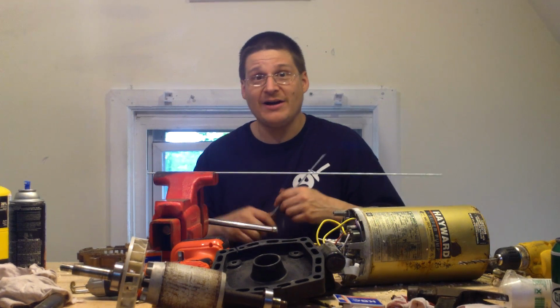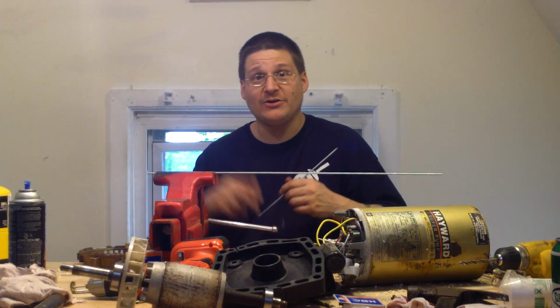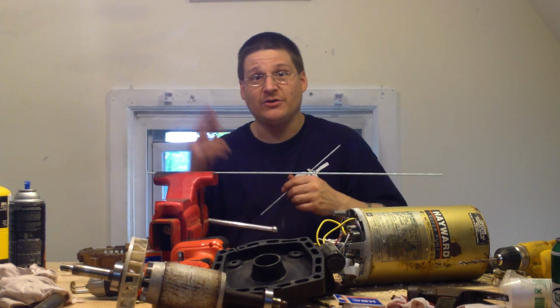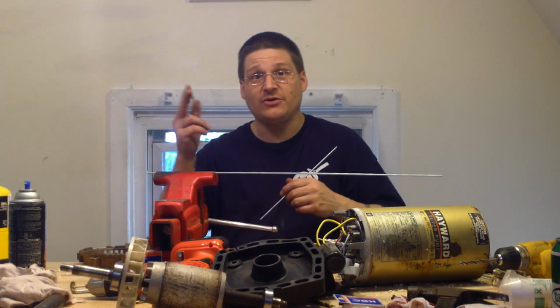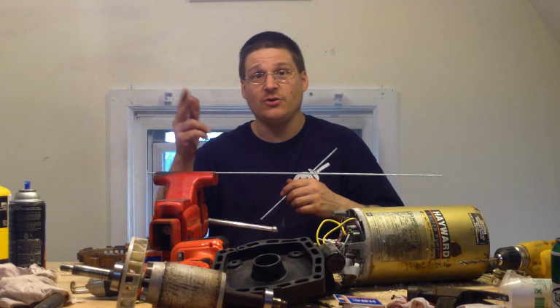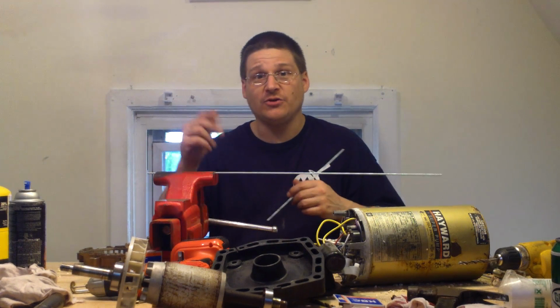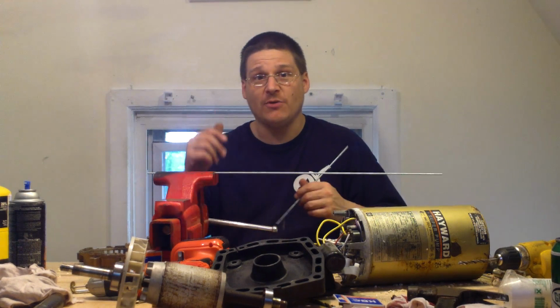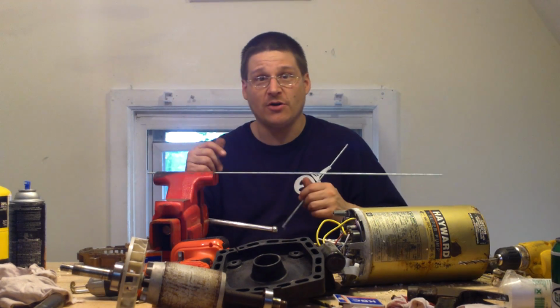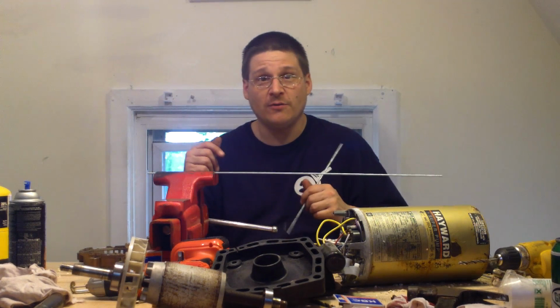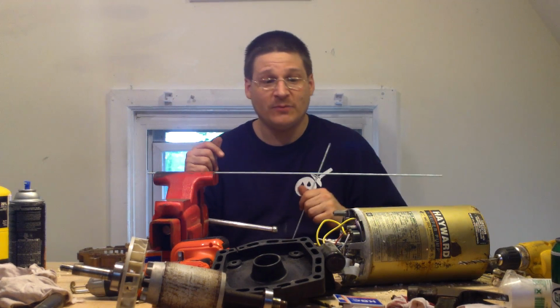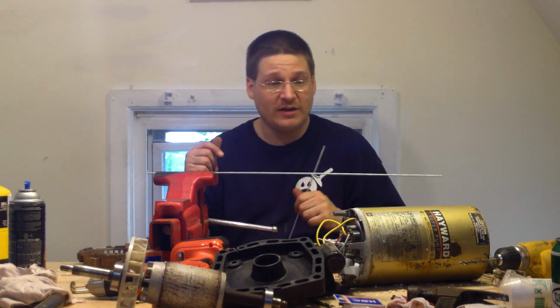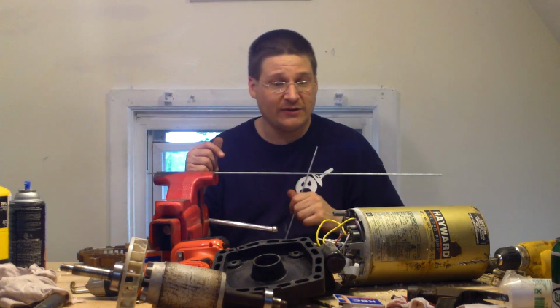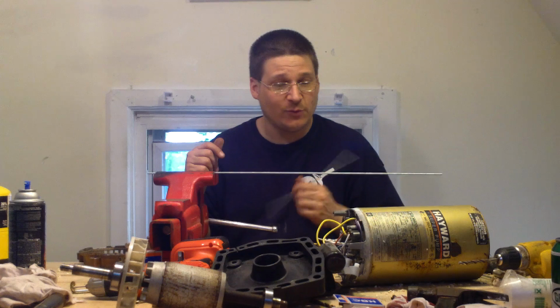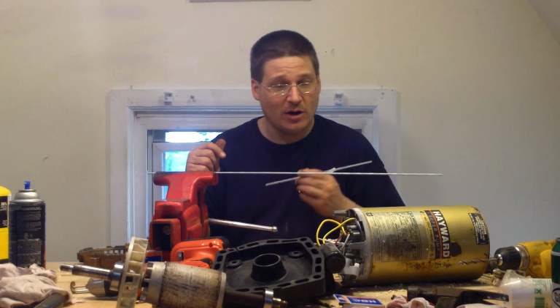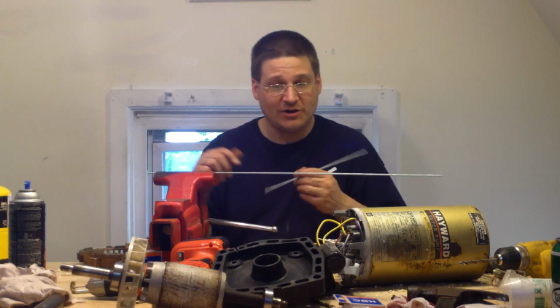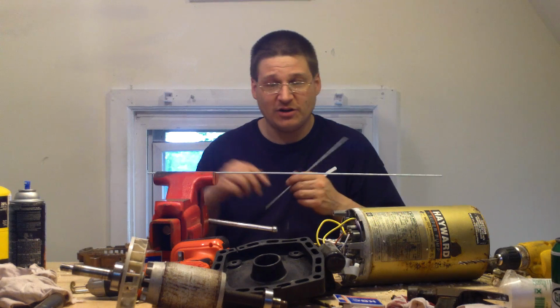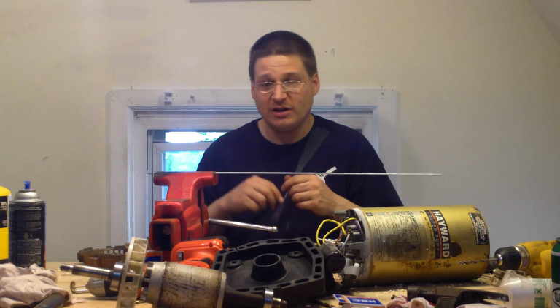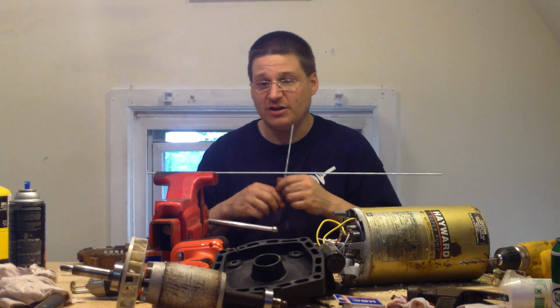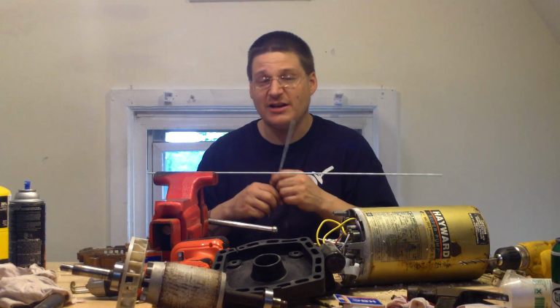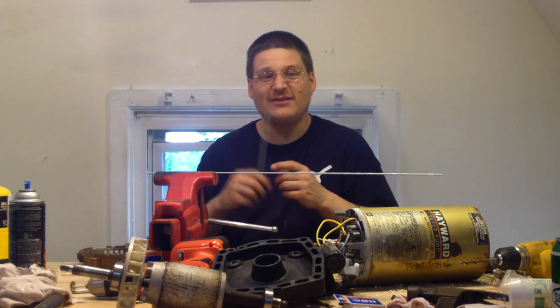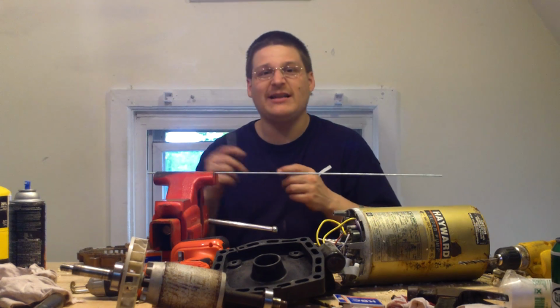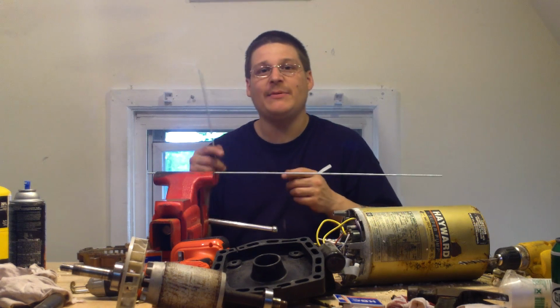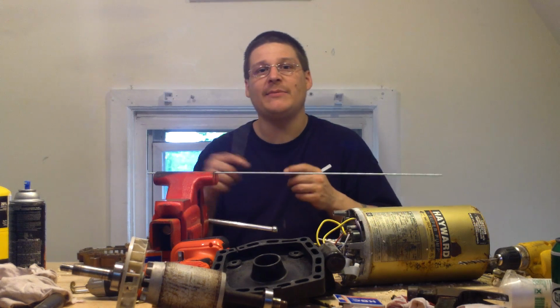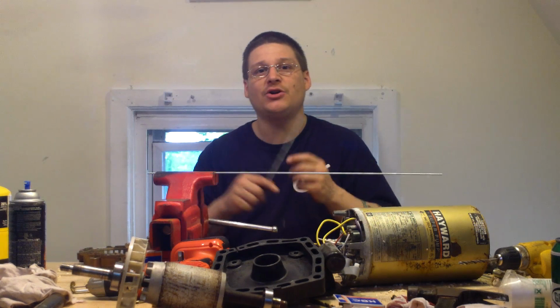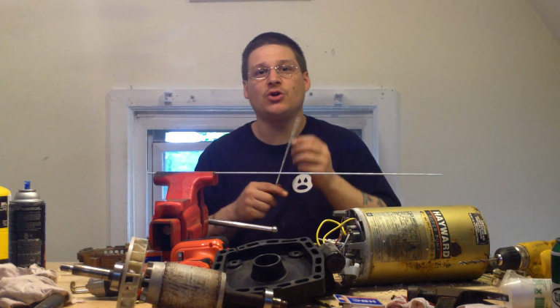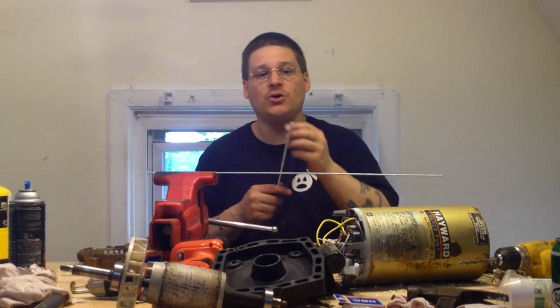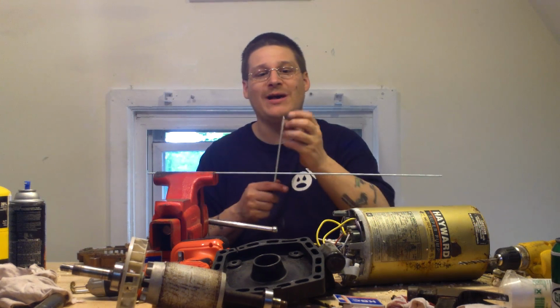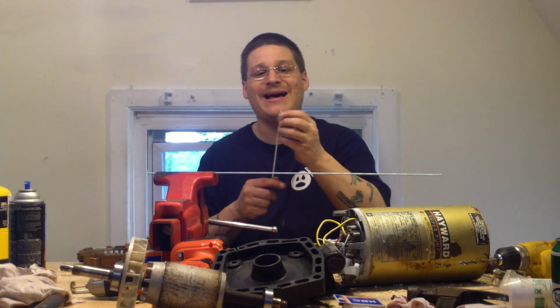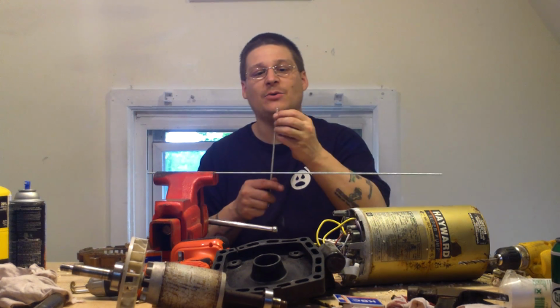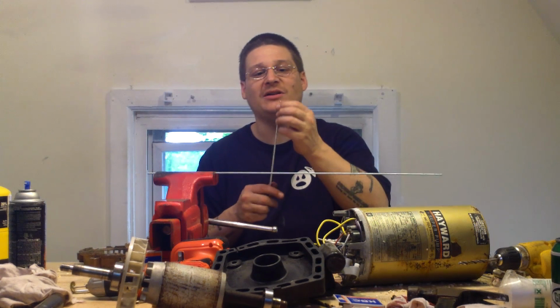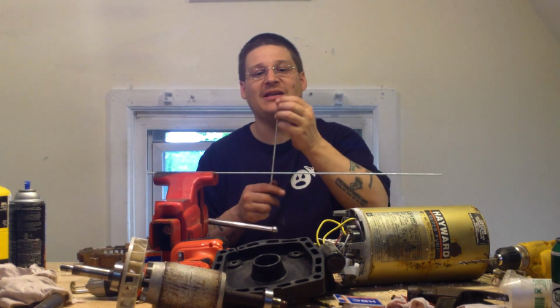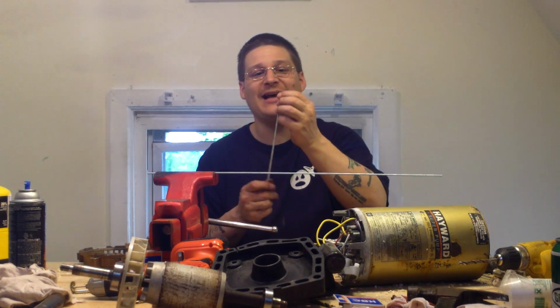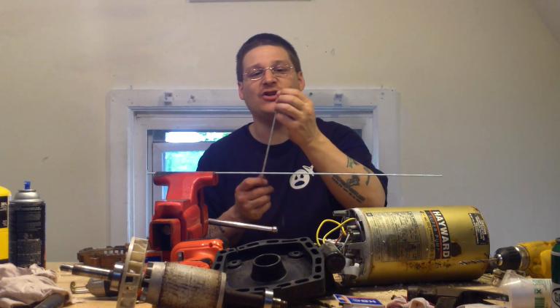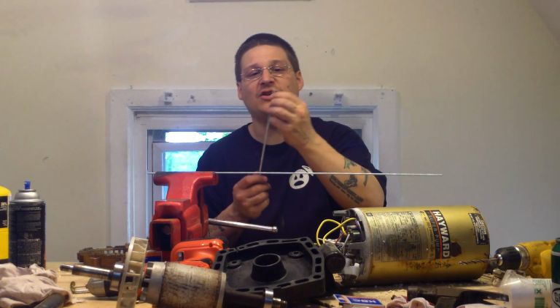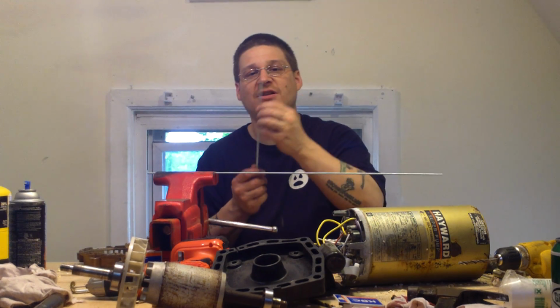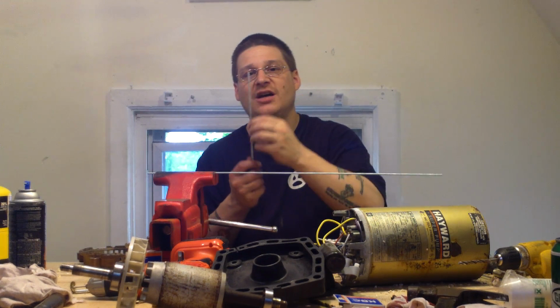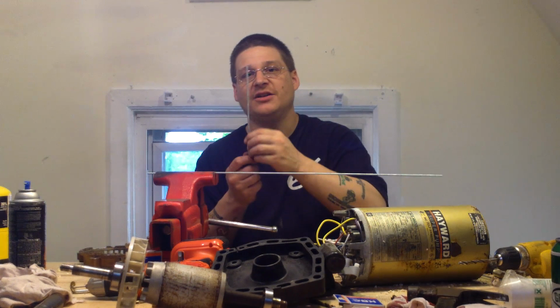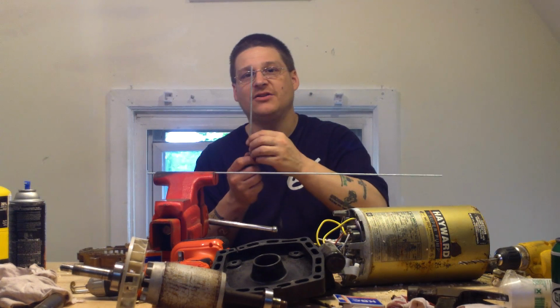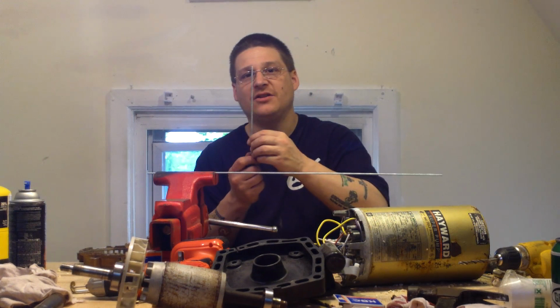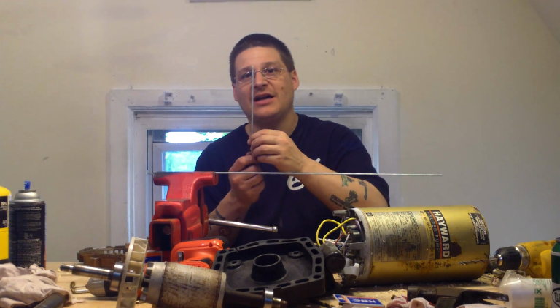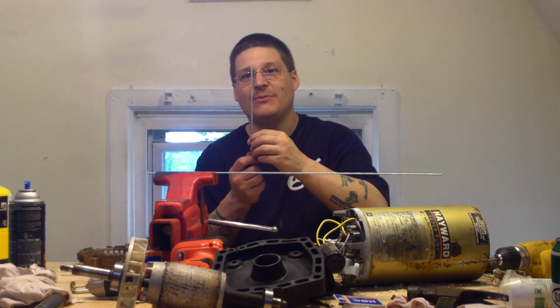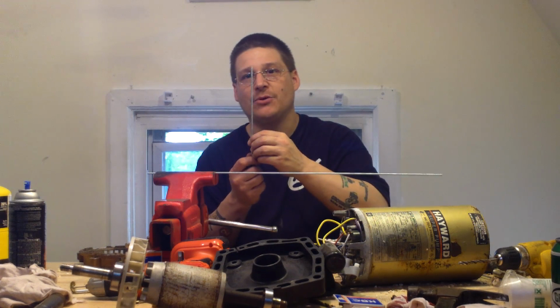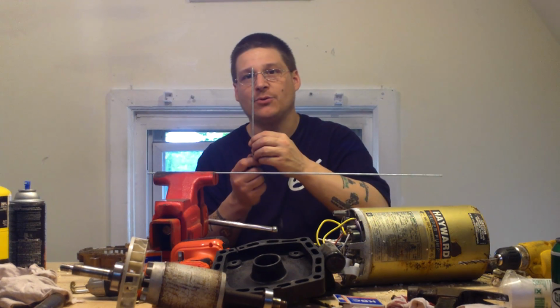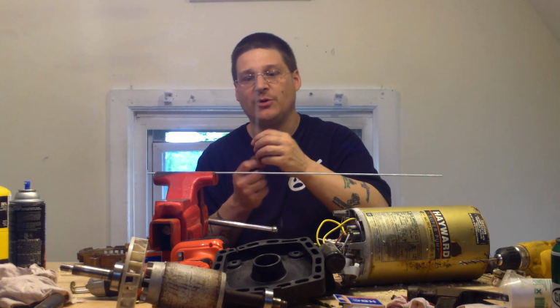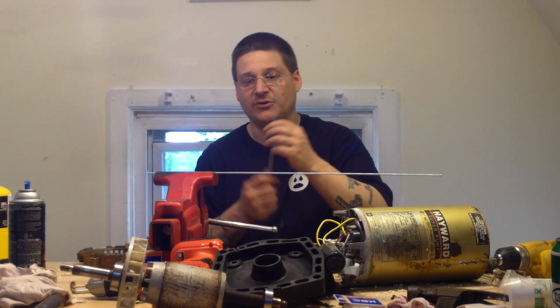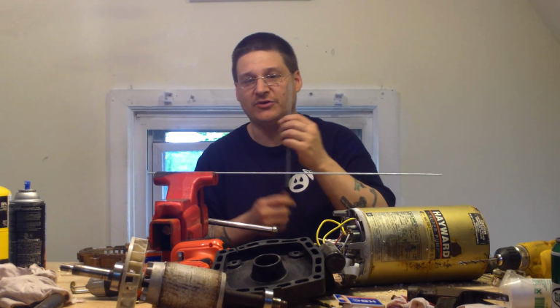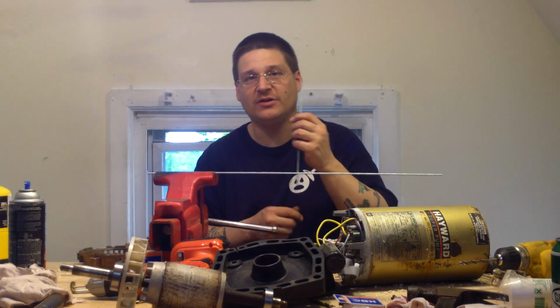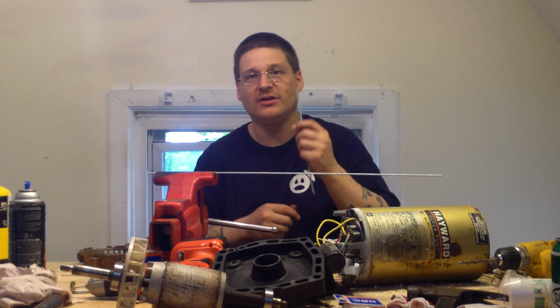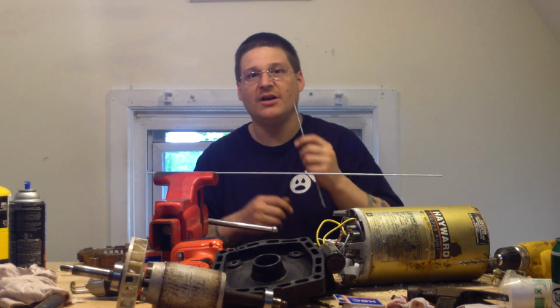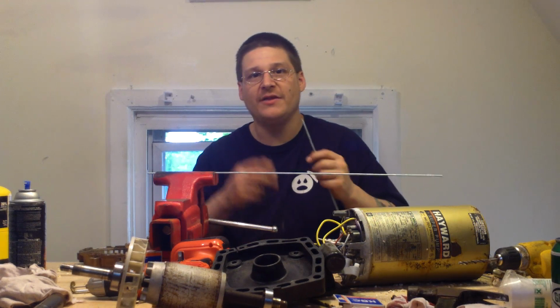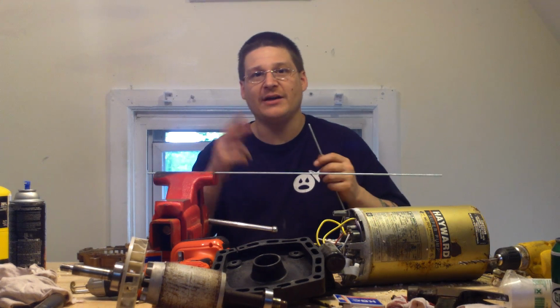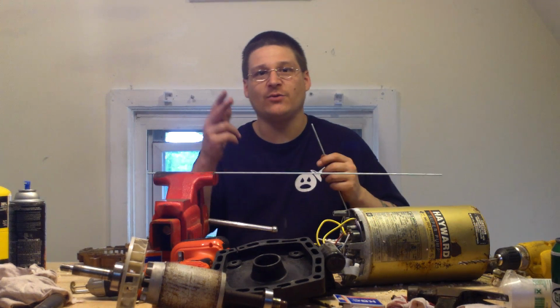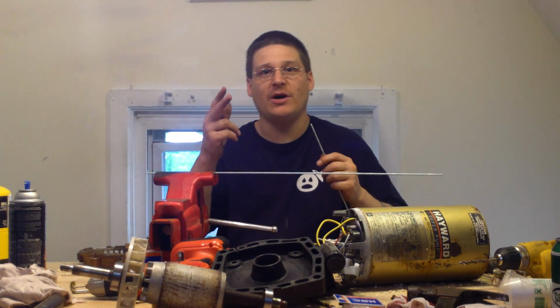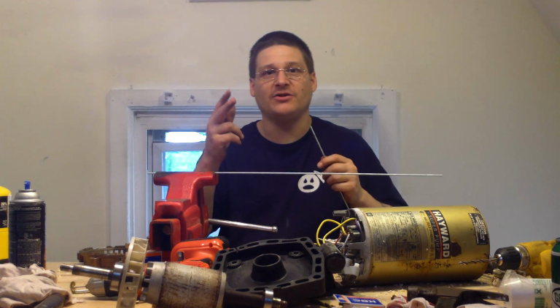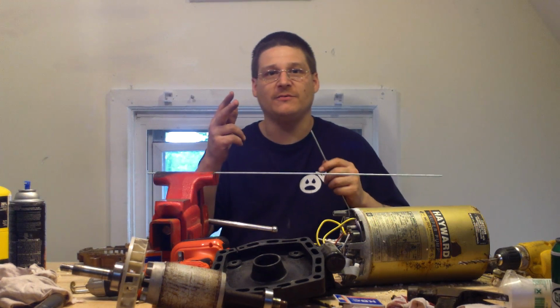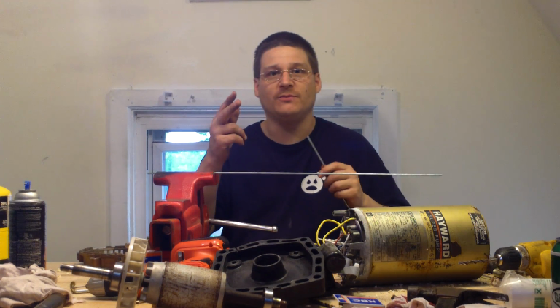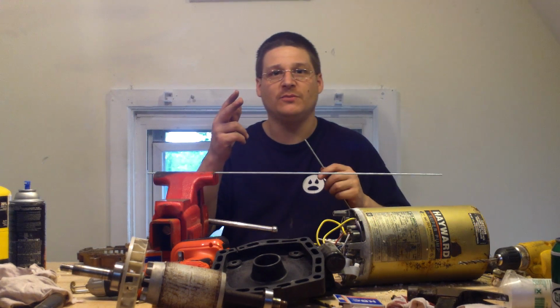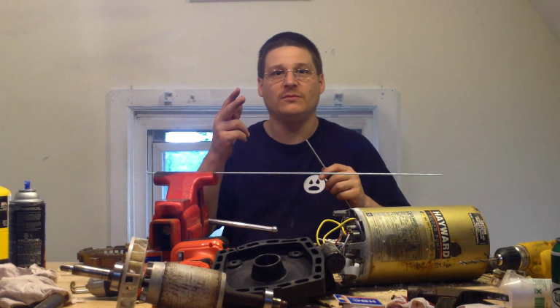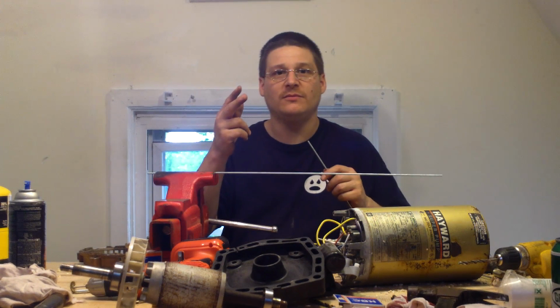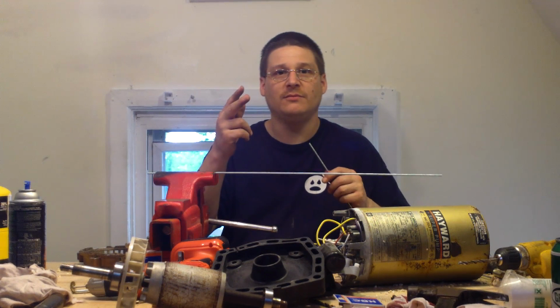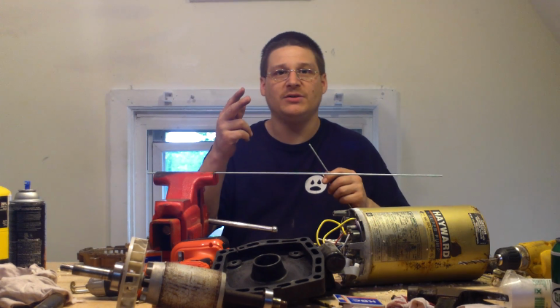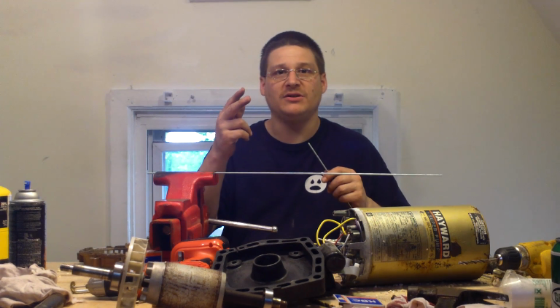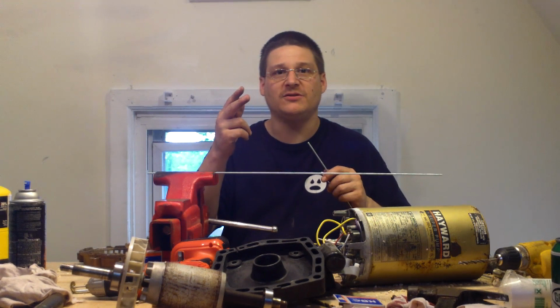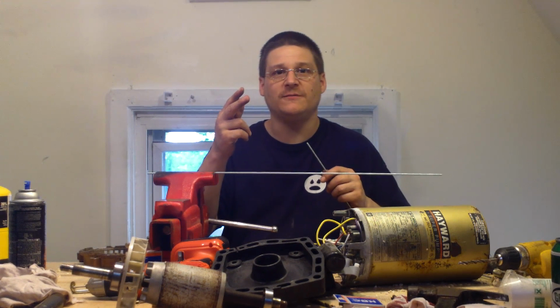These thread rods are actually pretty cheap — about three bucks for three feet, like a dollar a foot. That's actually cheaper than buying your own through bolt. This is Joe Tamaro. Thanks for watching. The next step I'm going to show you how to attach the nut to the top of your through bolts. Peace.